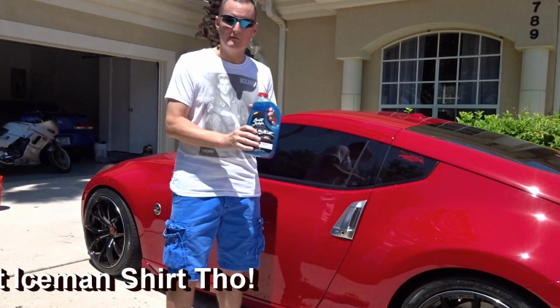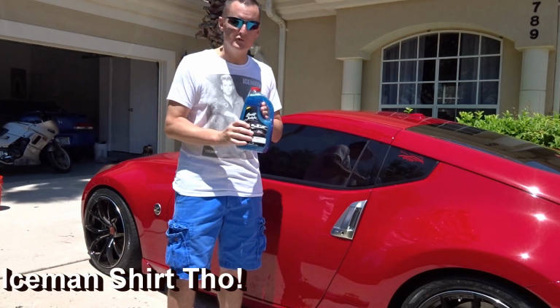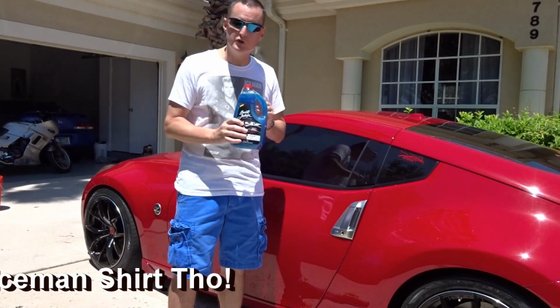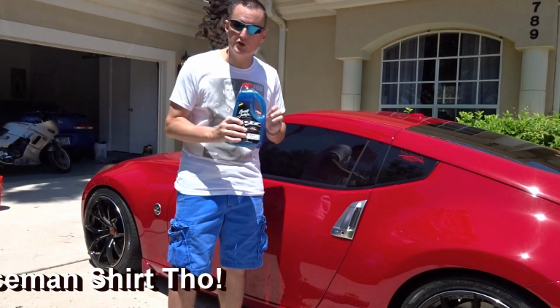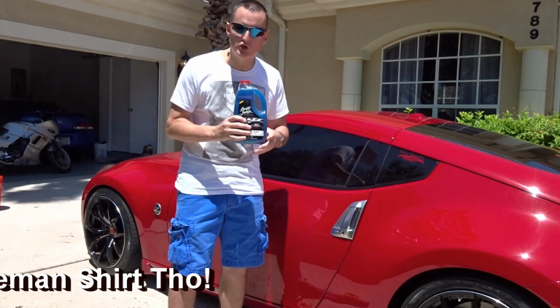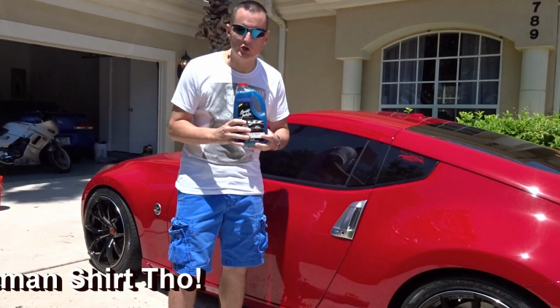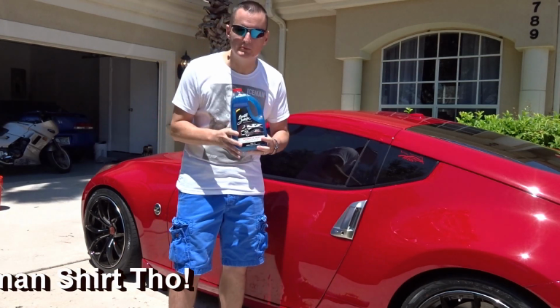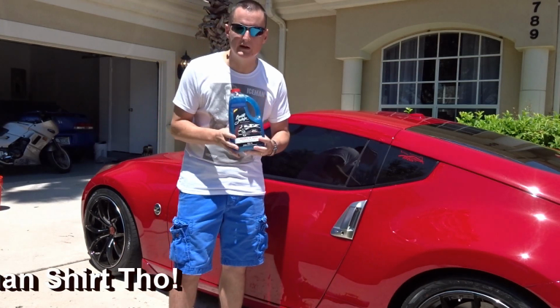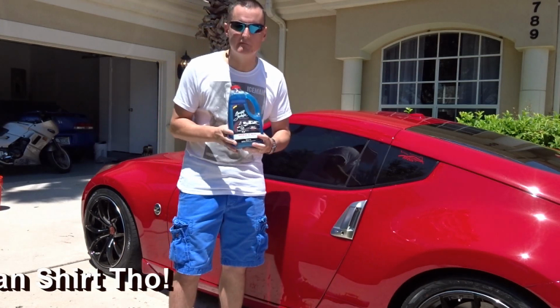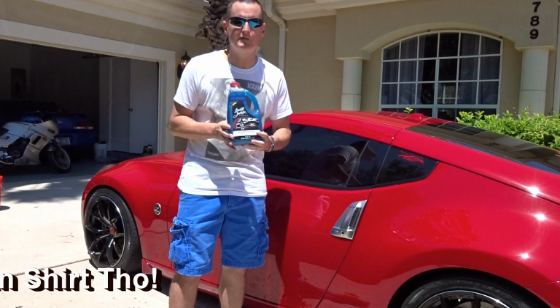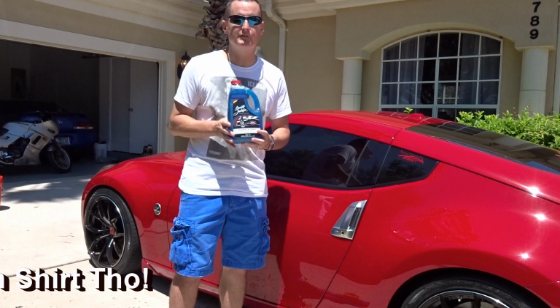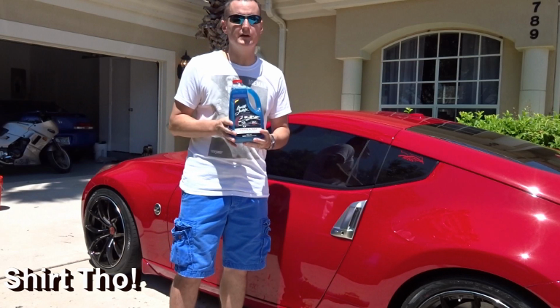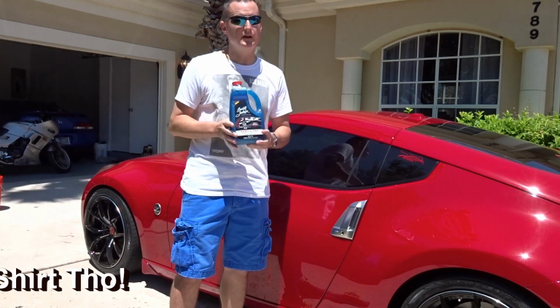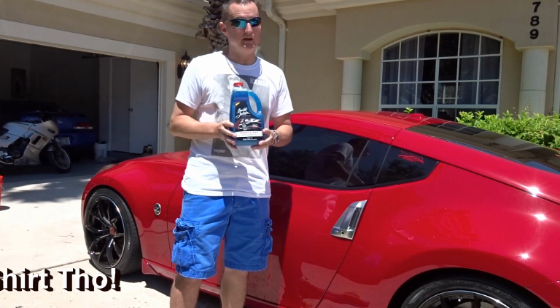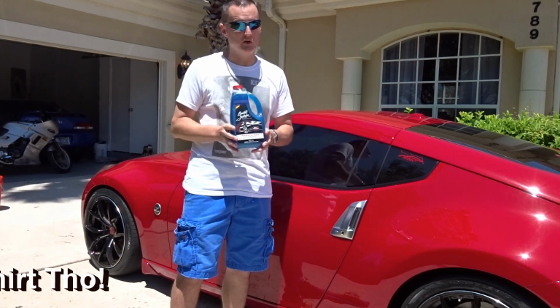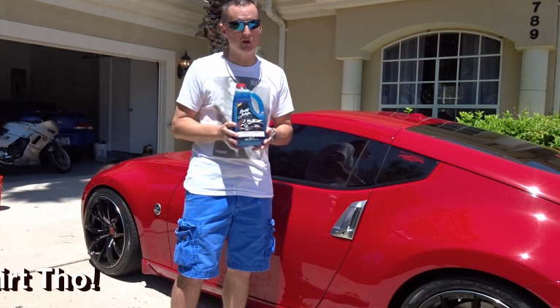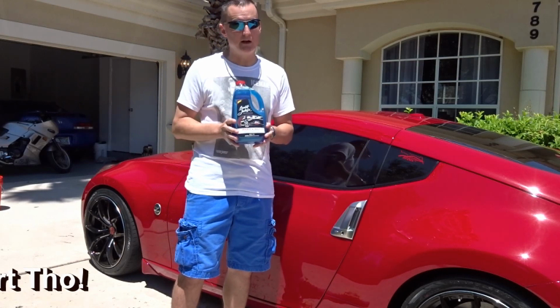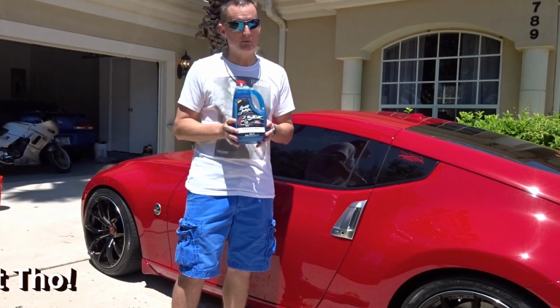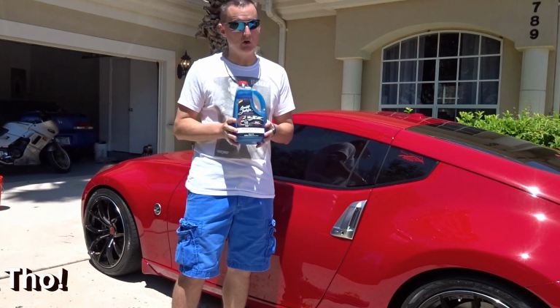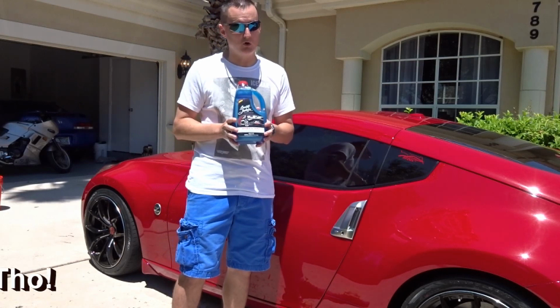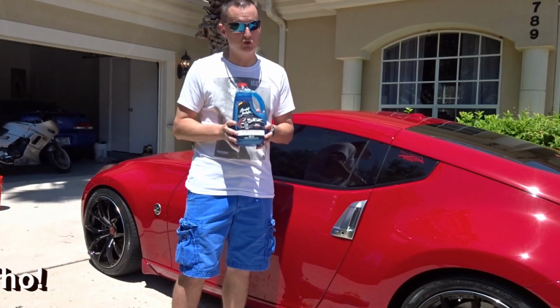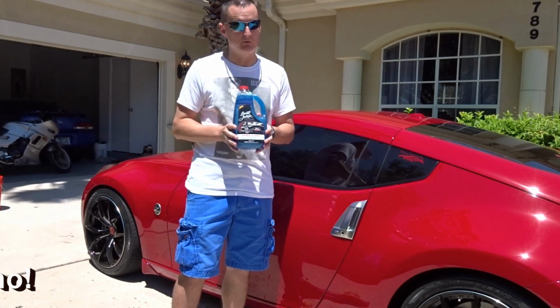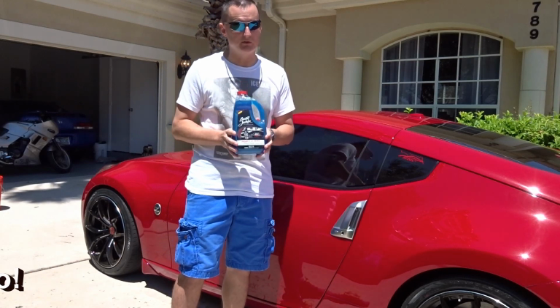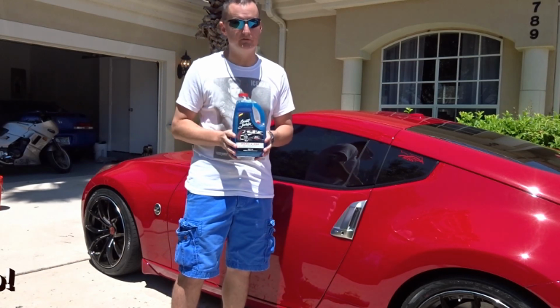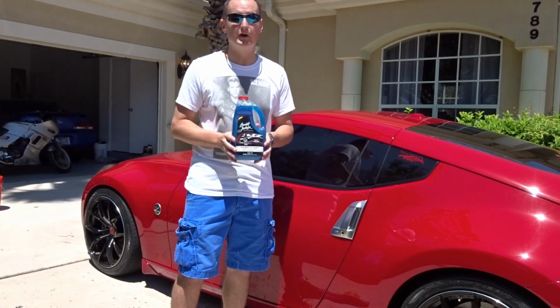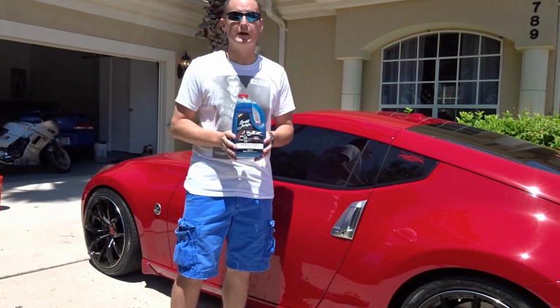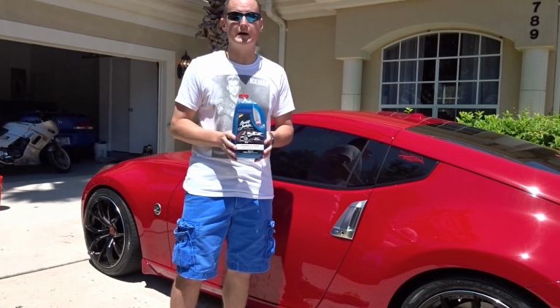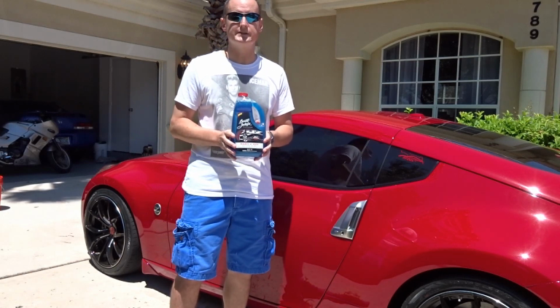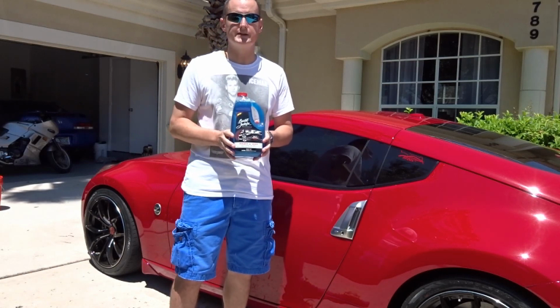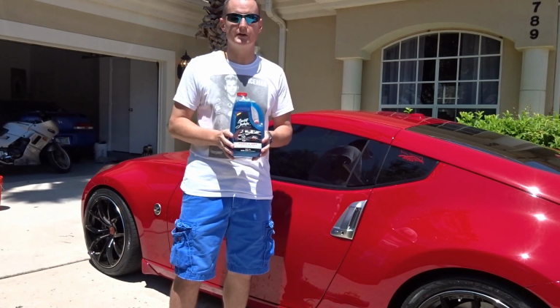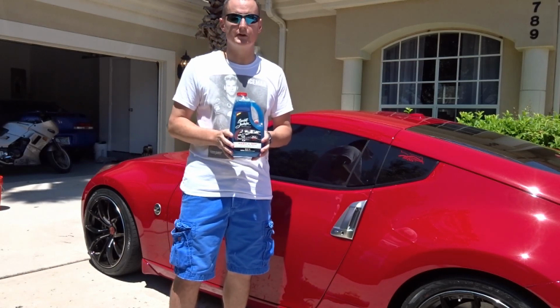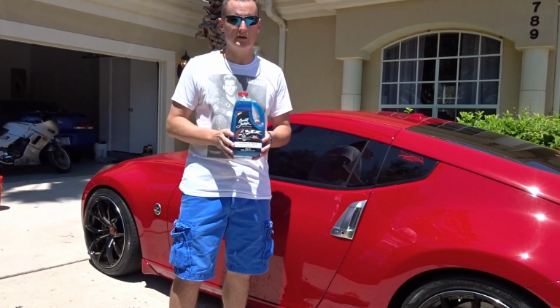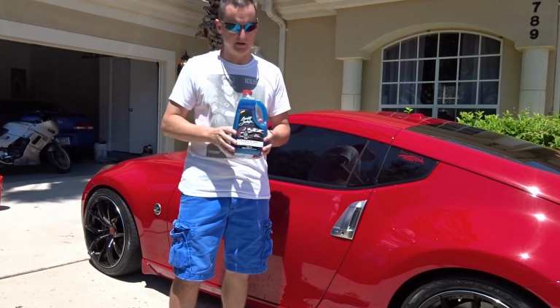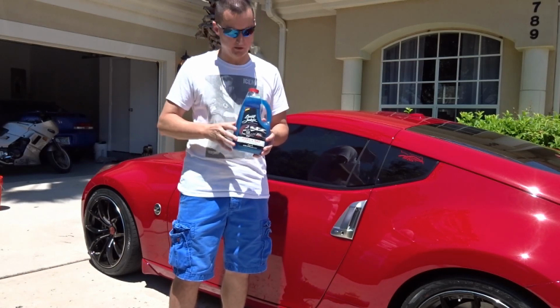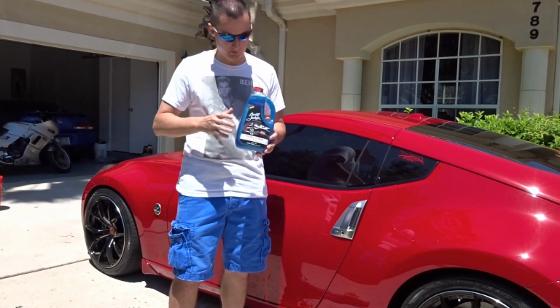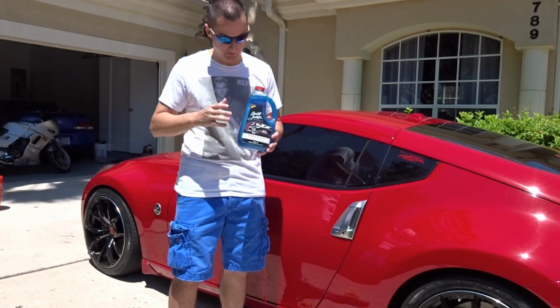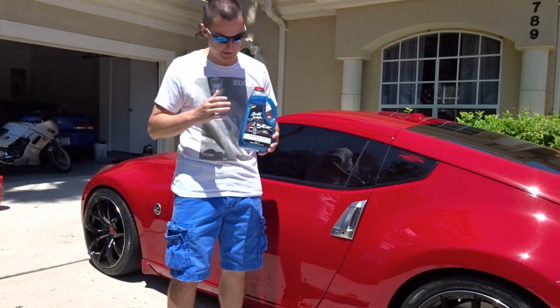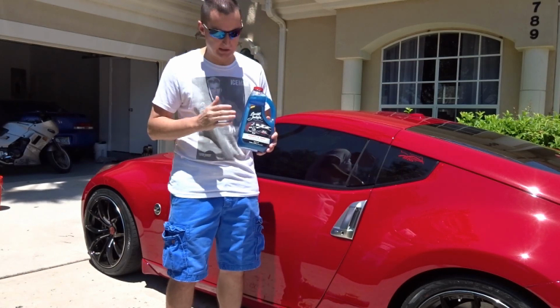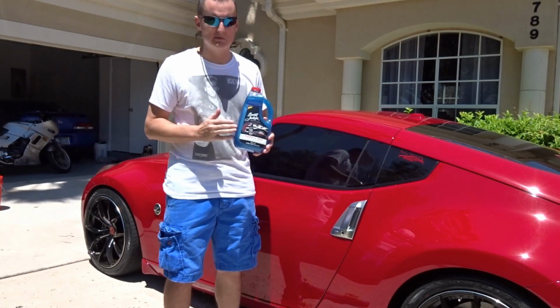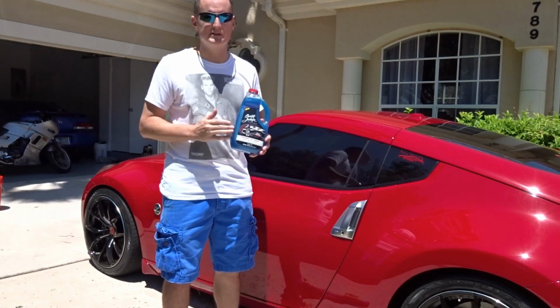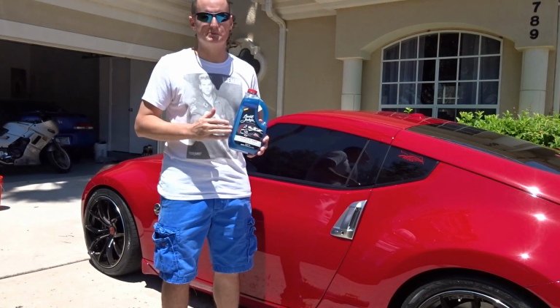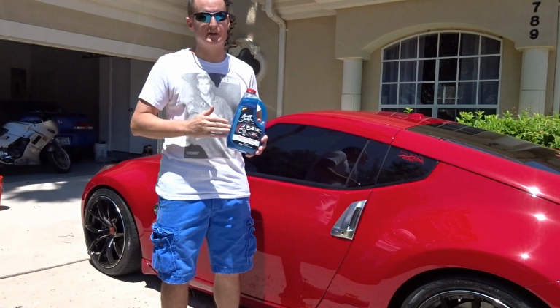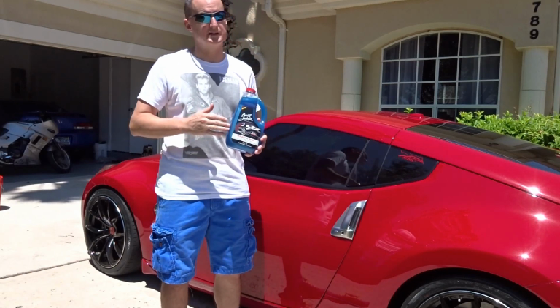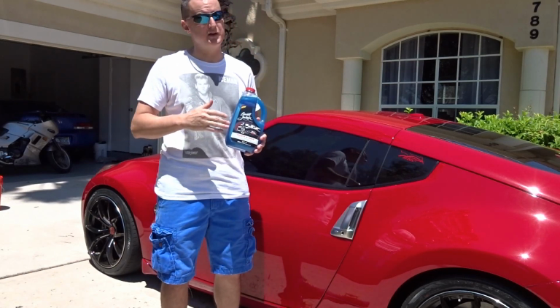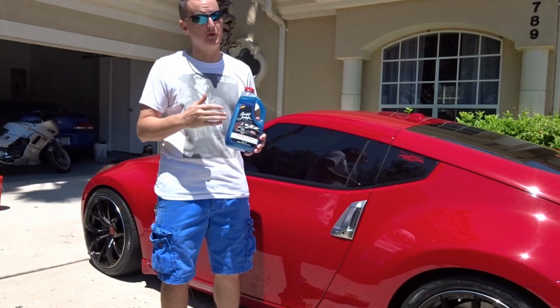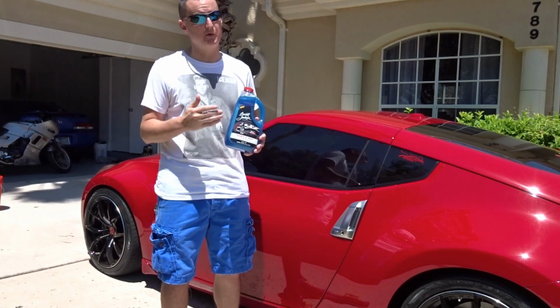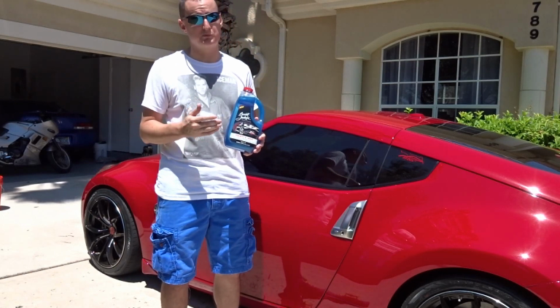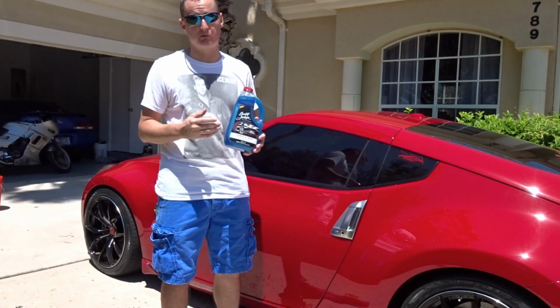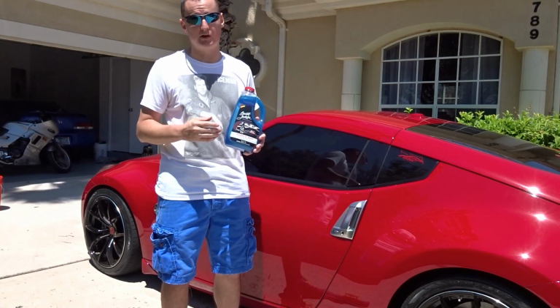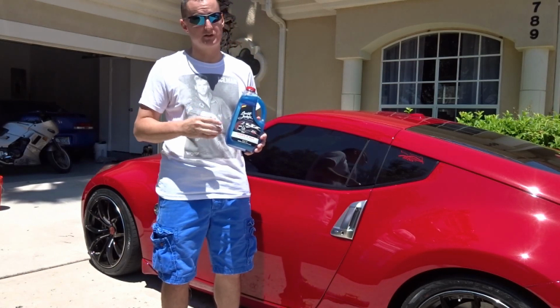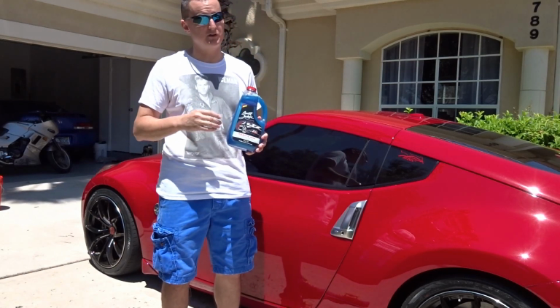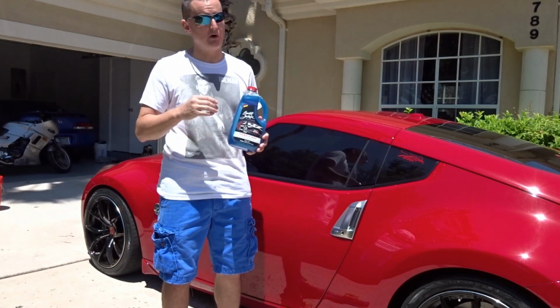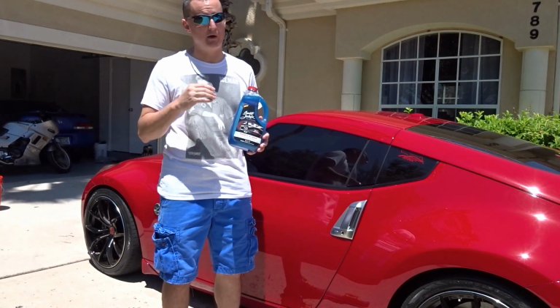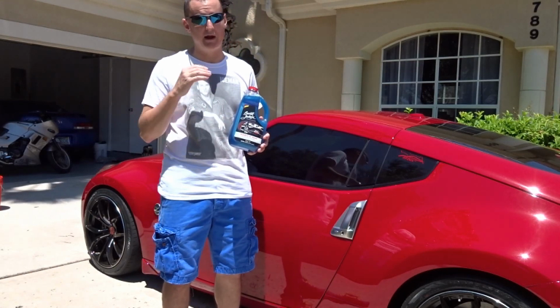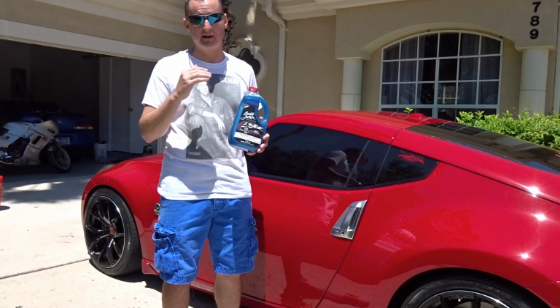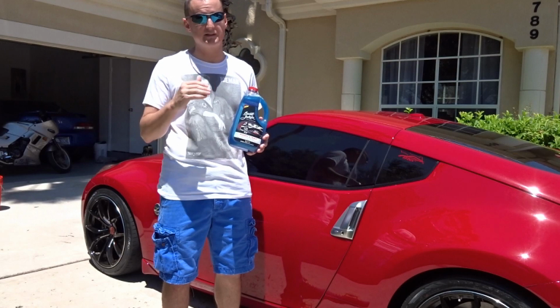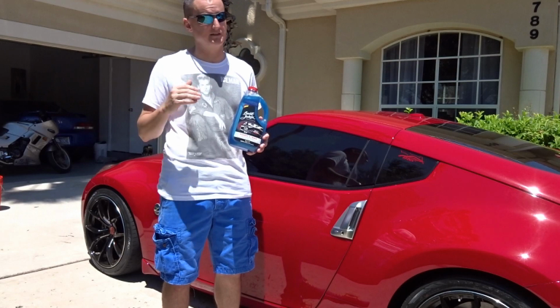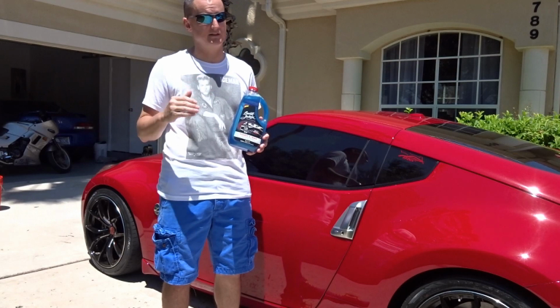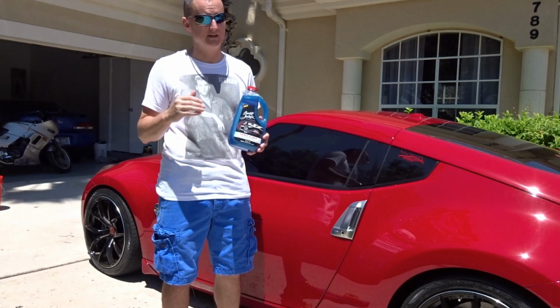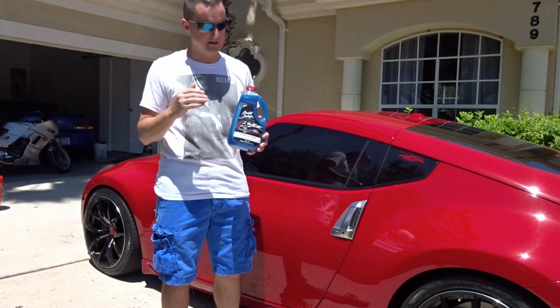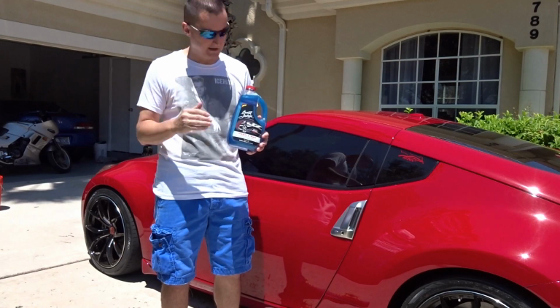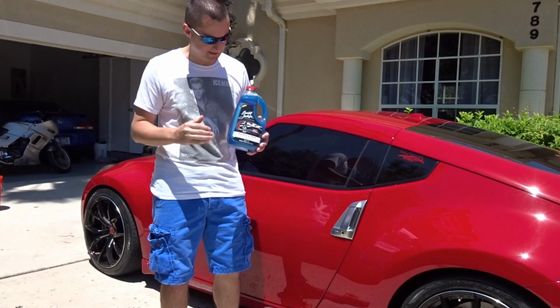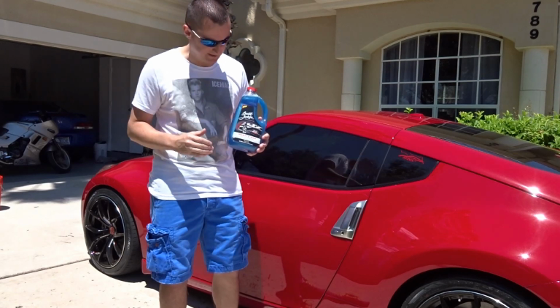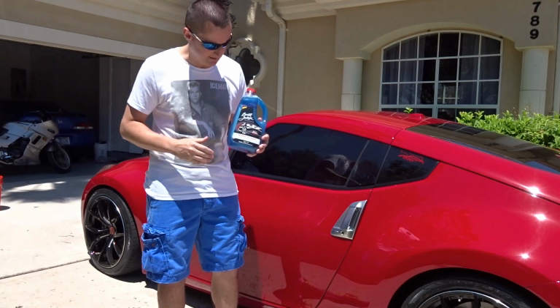If you're going to charge me $9.50, I'm going to hold you up to a very high standard here, because I know those products — Meguiar's, Mother's, and Eagle One — are excellent.